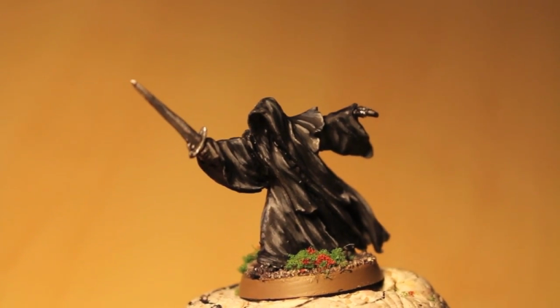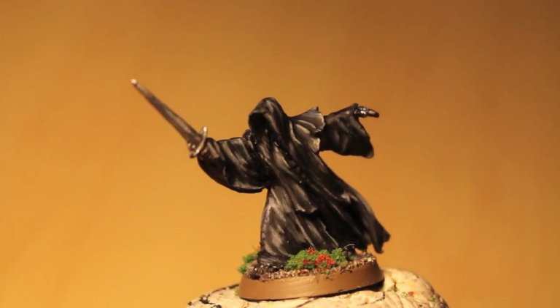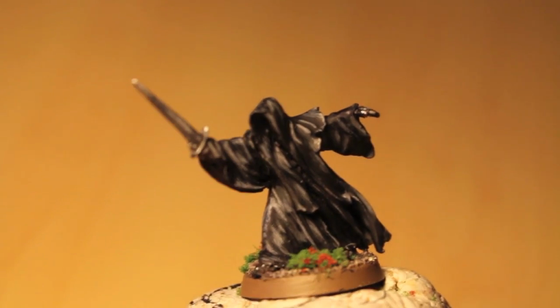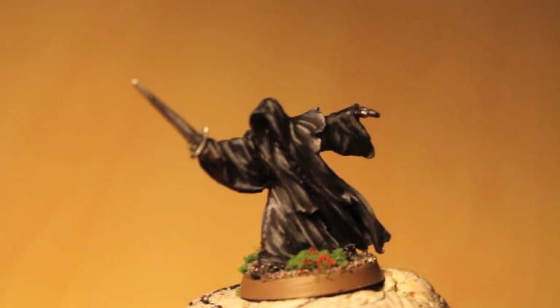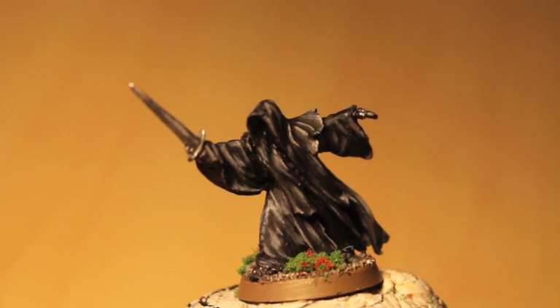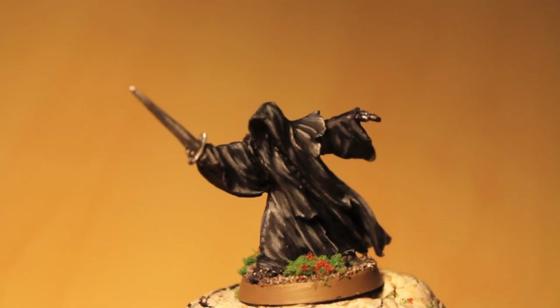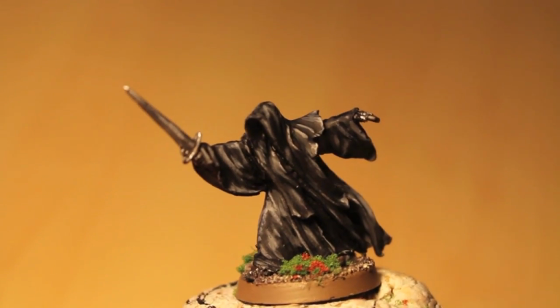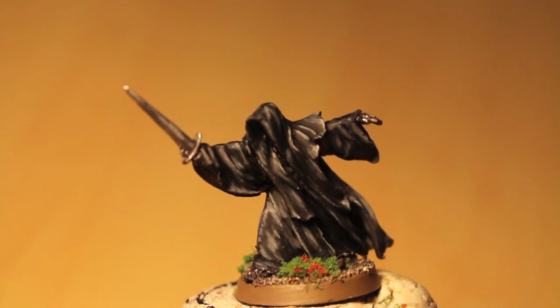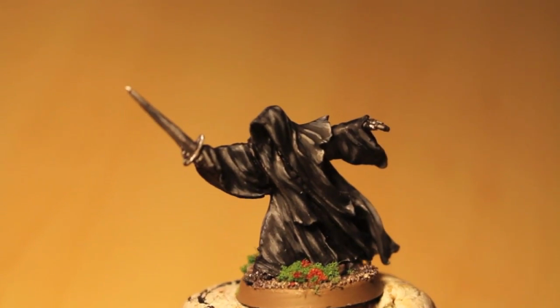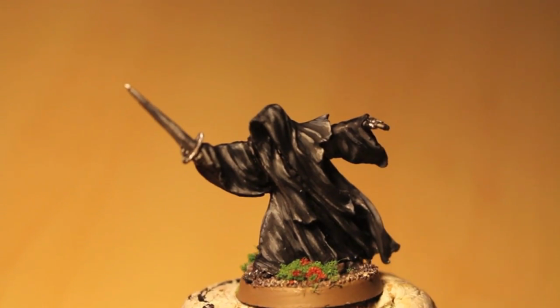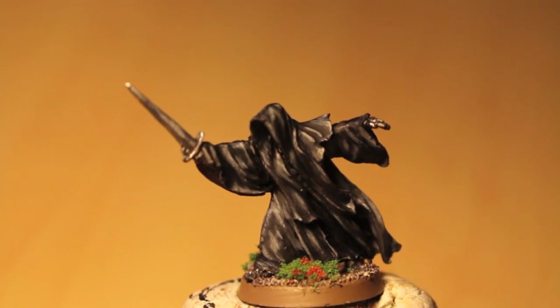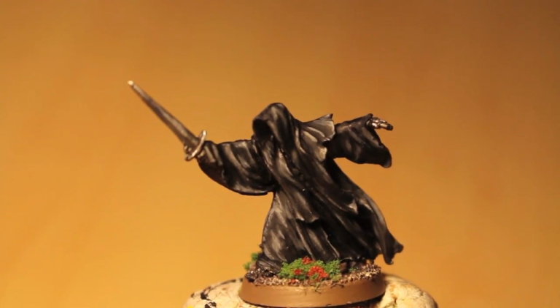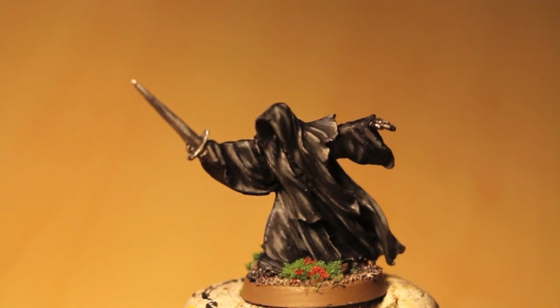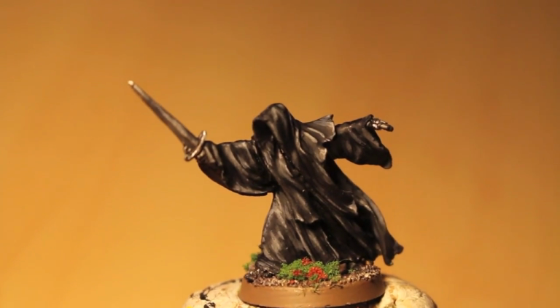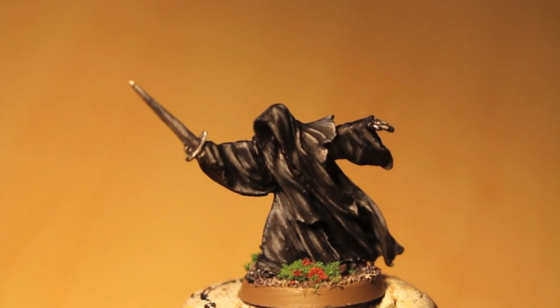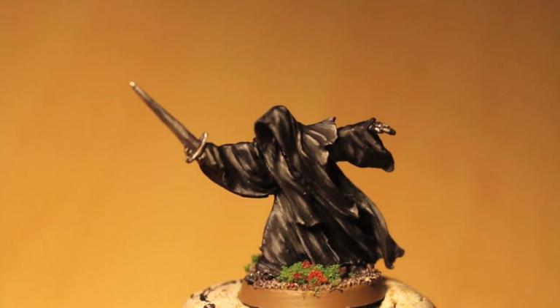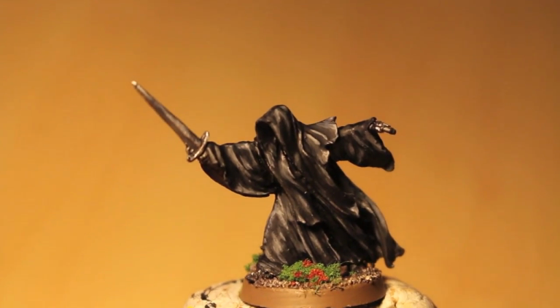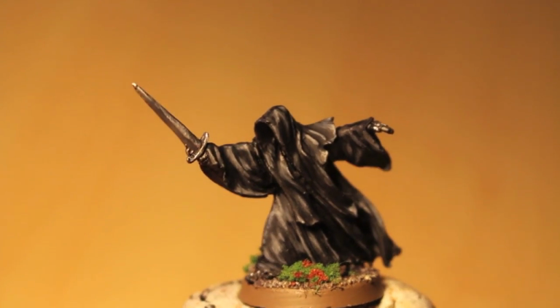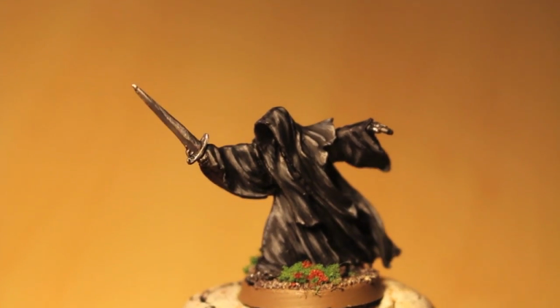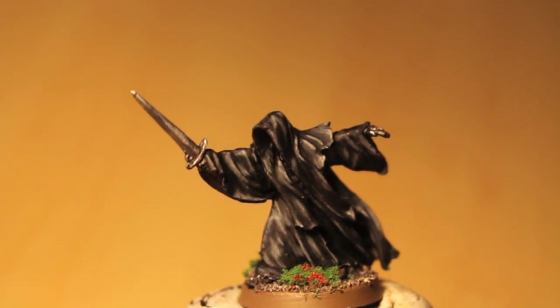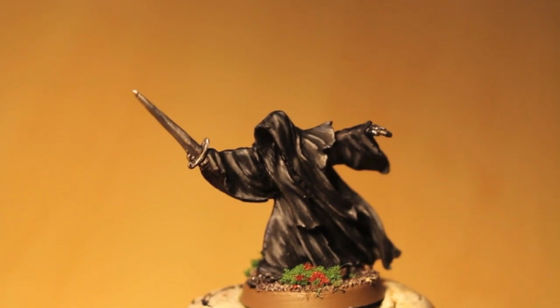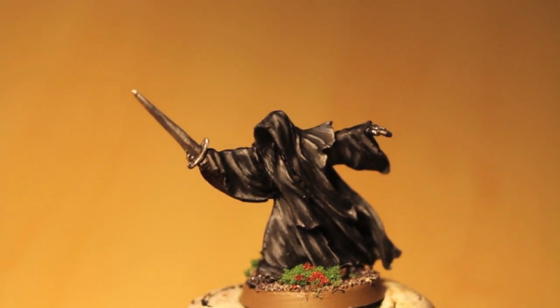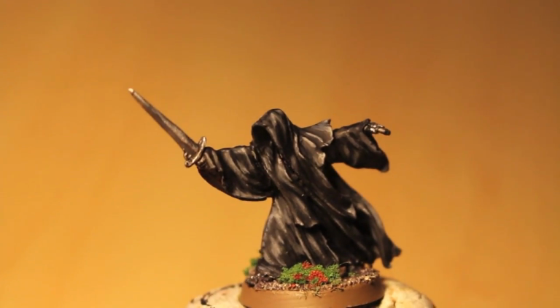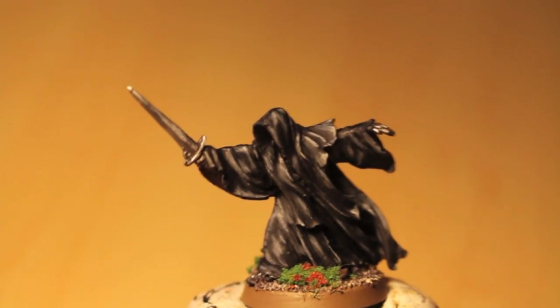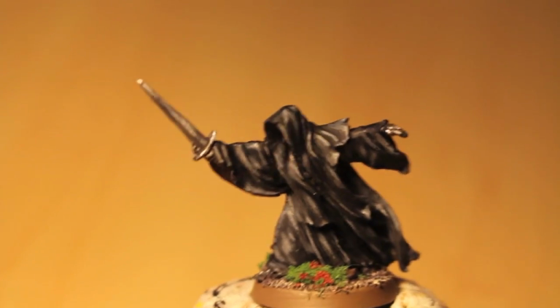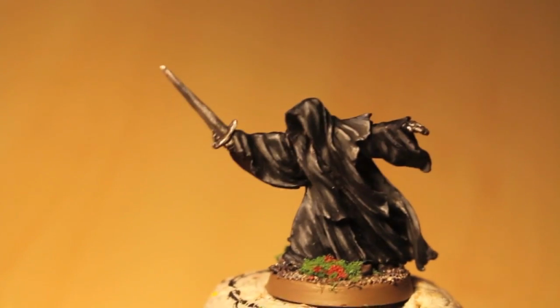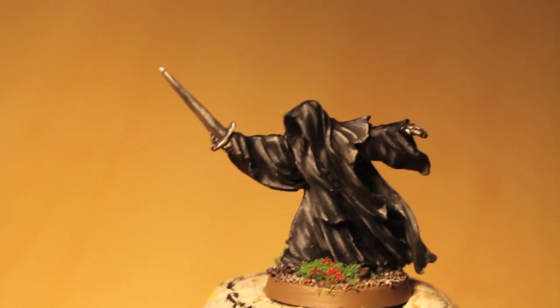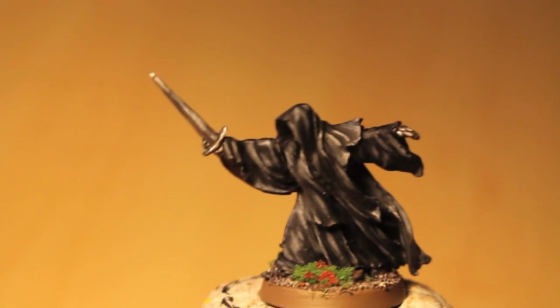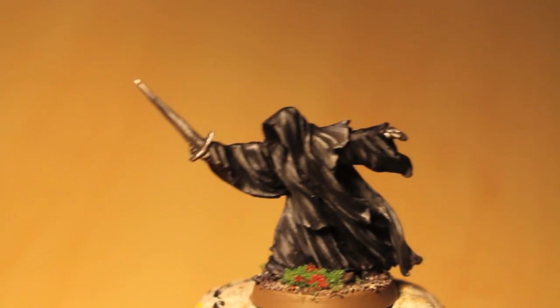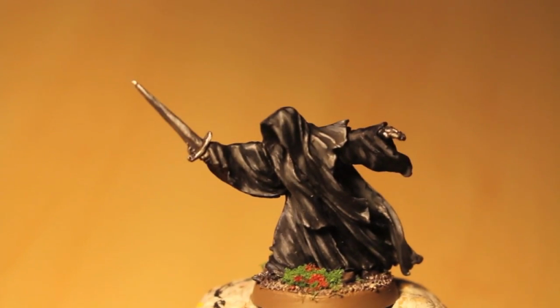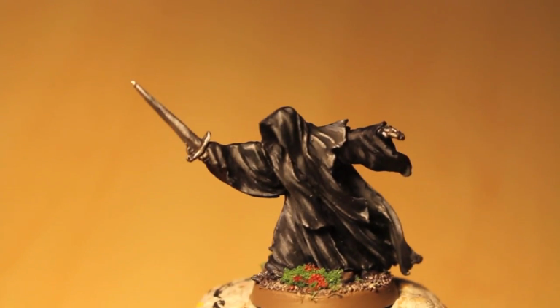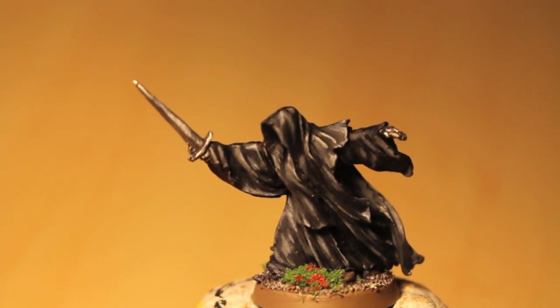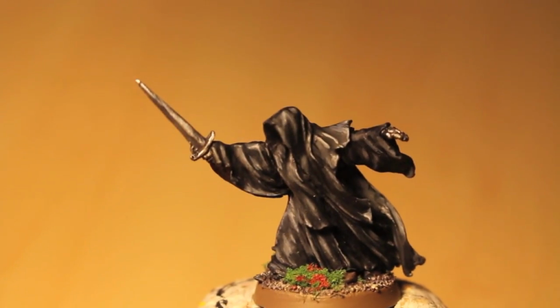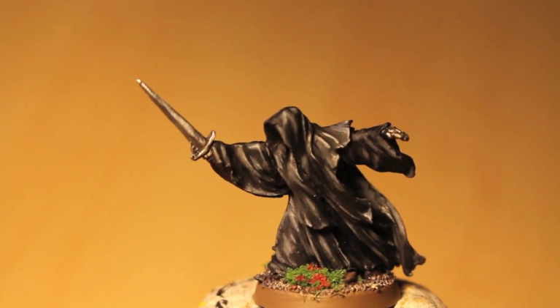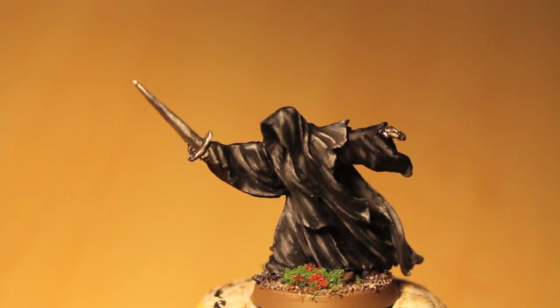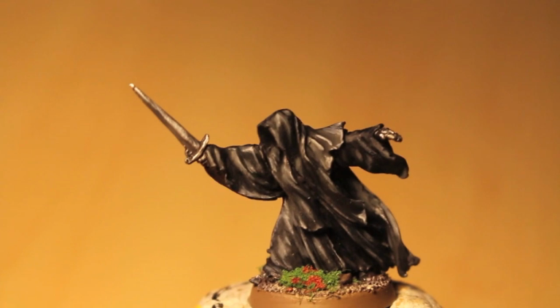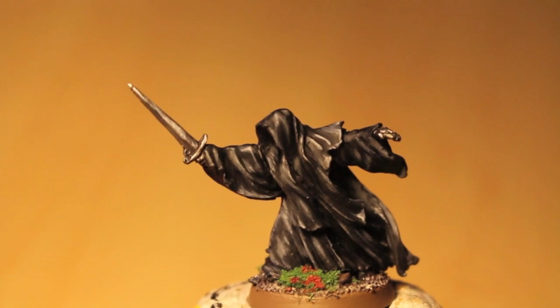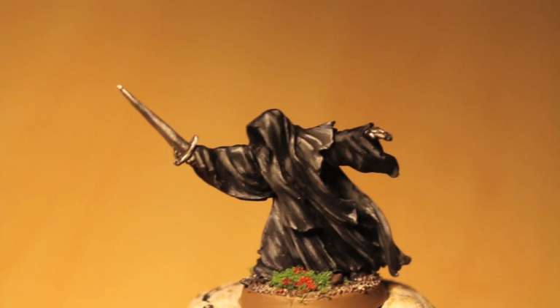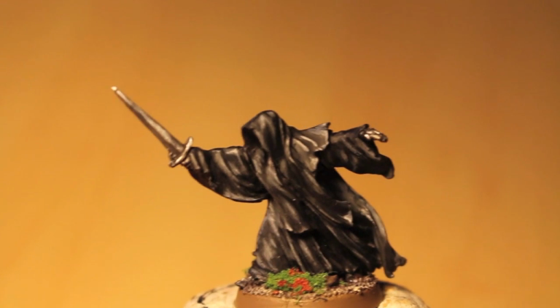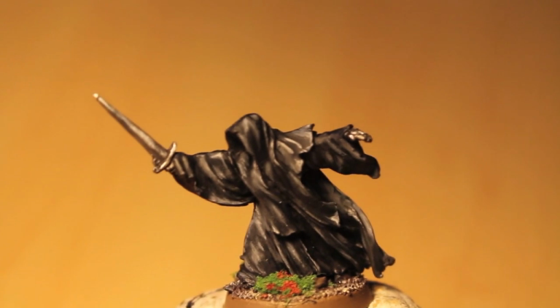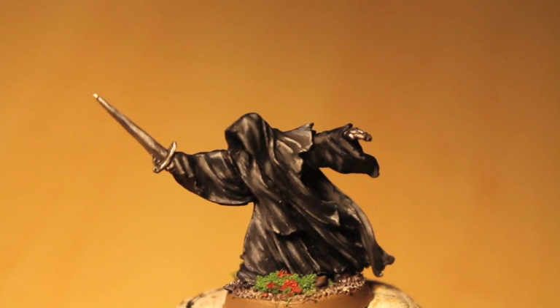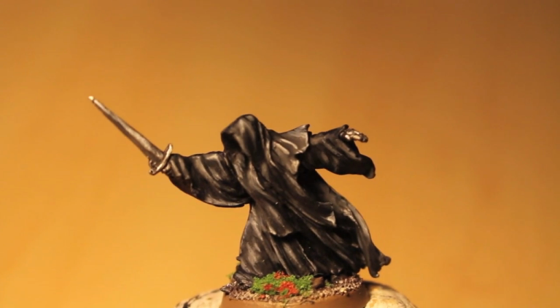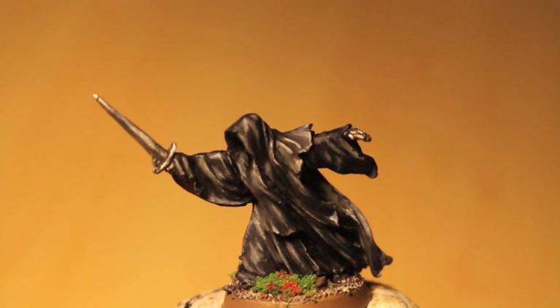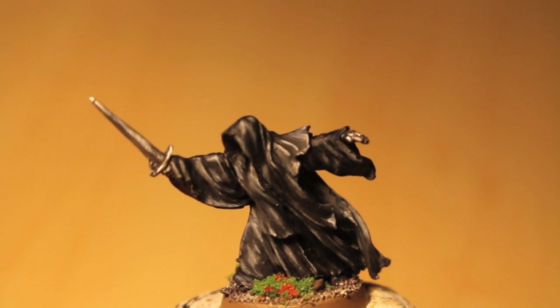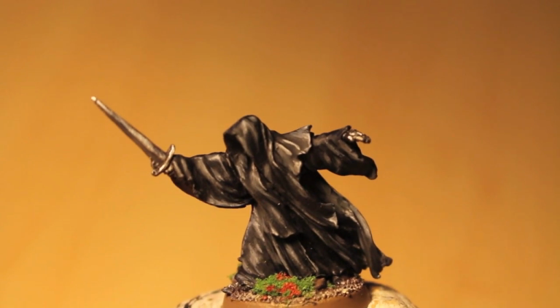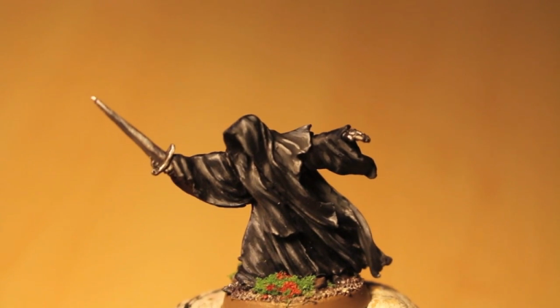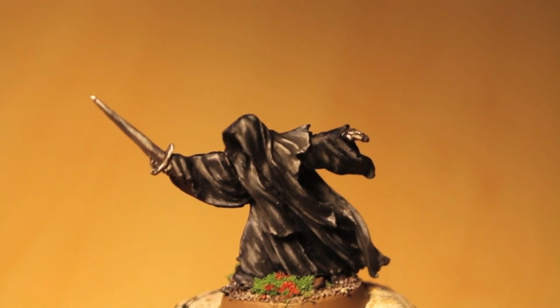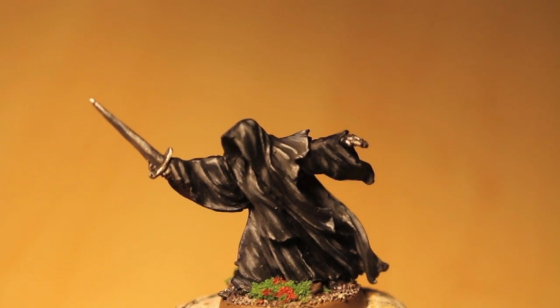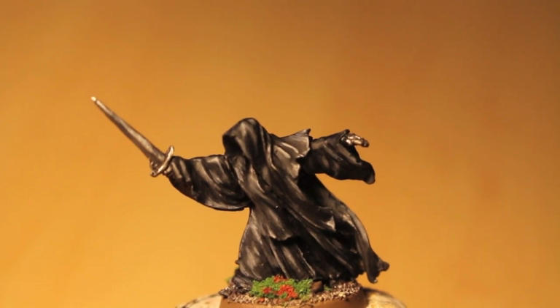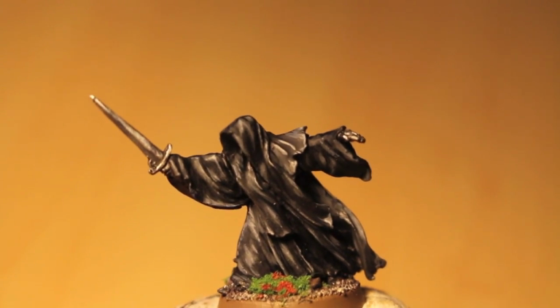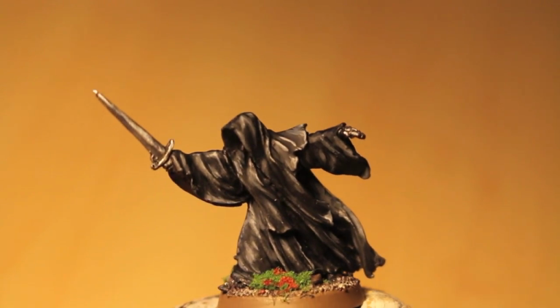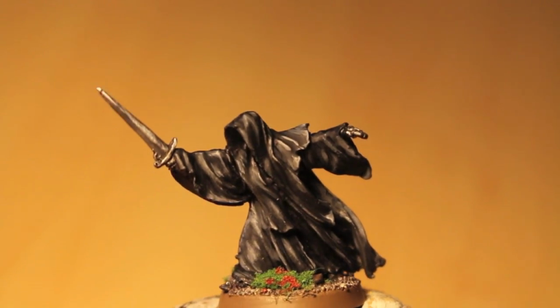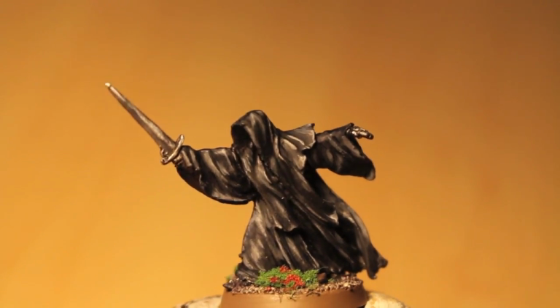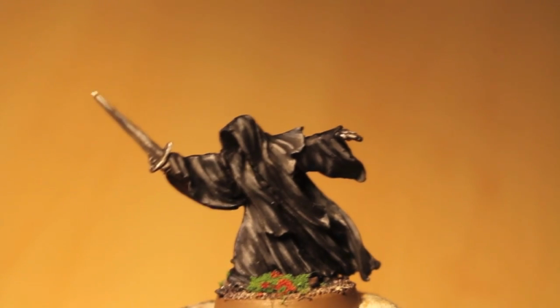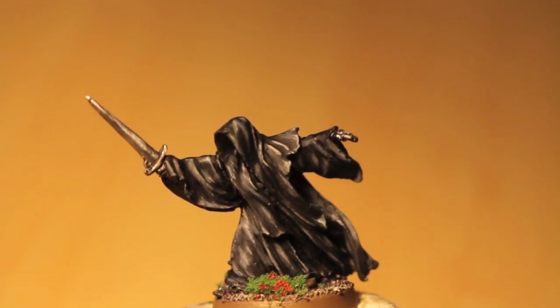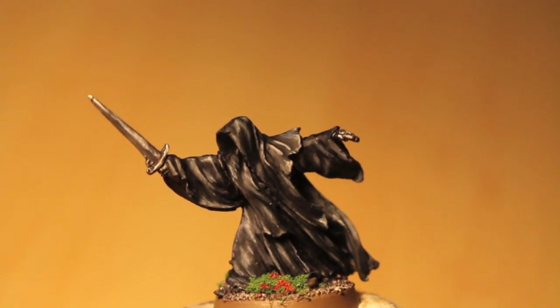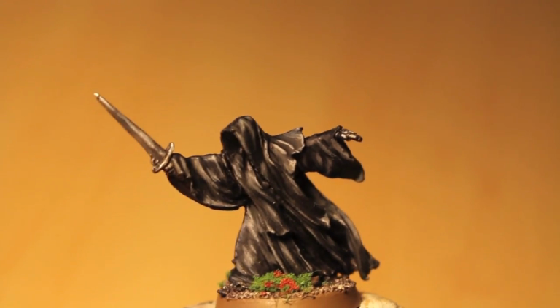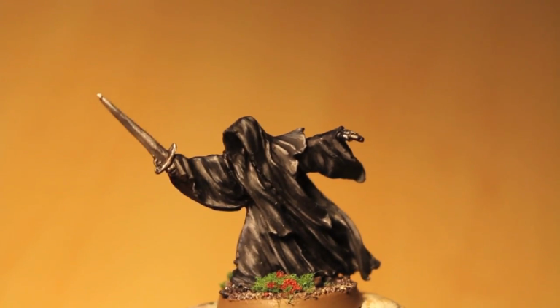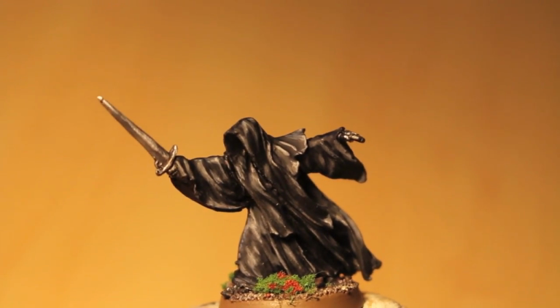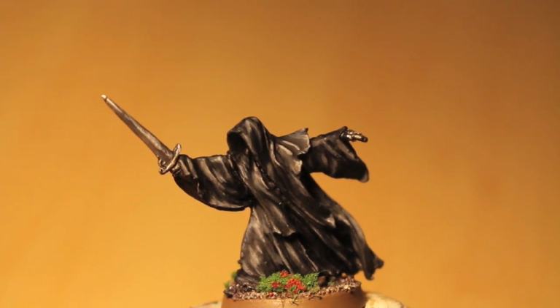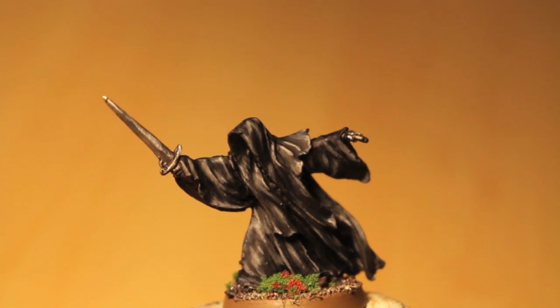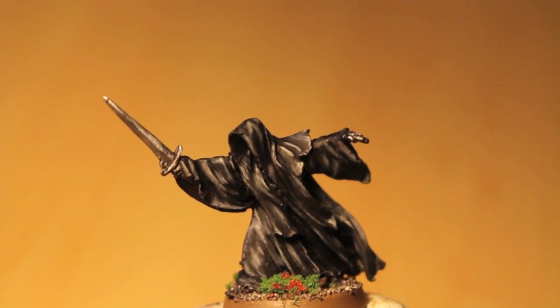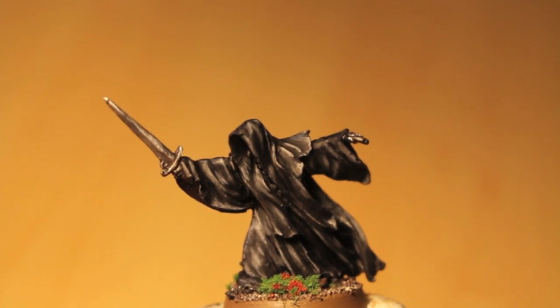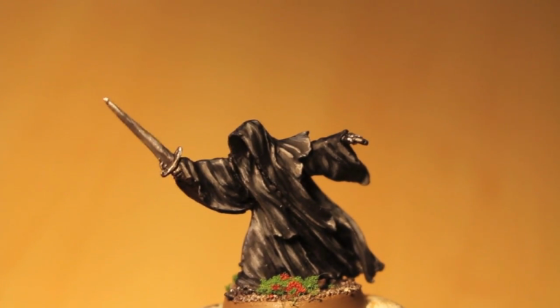What up, Liz? It is Warboss Tei up in this mug. Welcome to a showcase video showing off this Ringwraith from Lord of the Rings by Games Workshop.